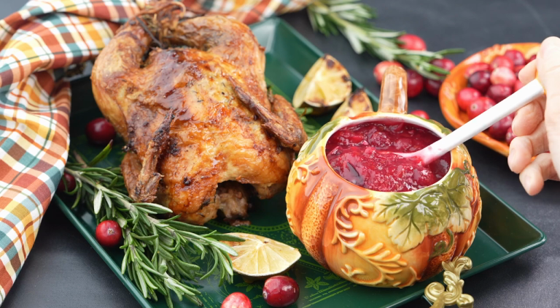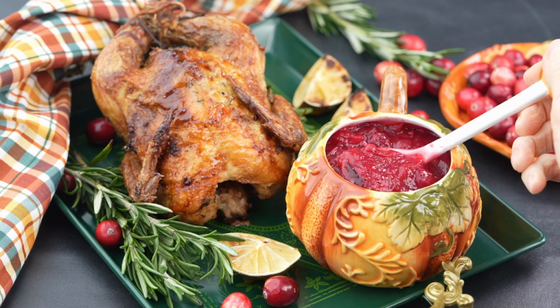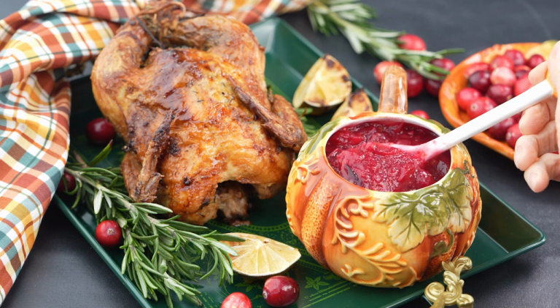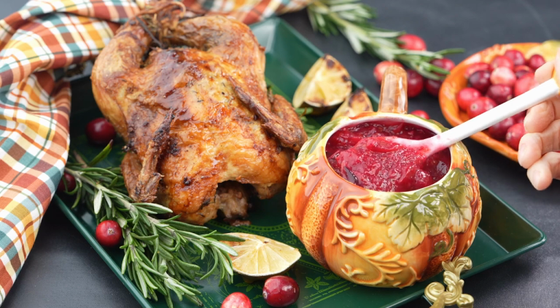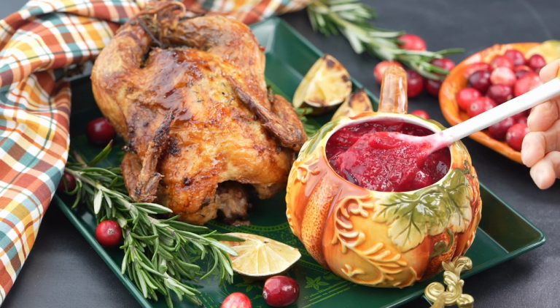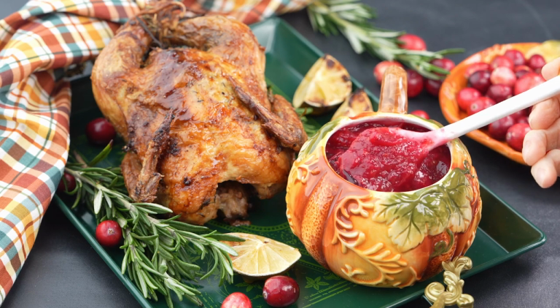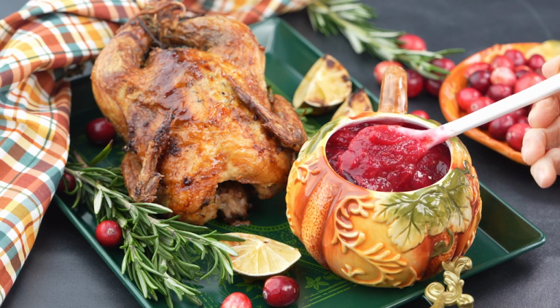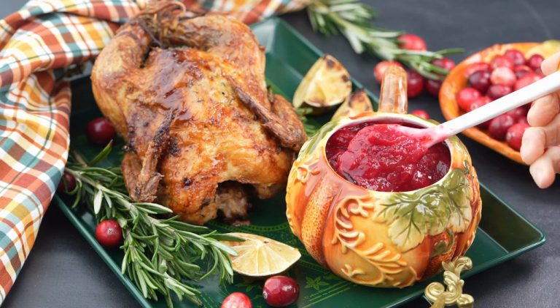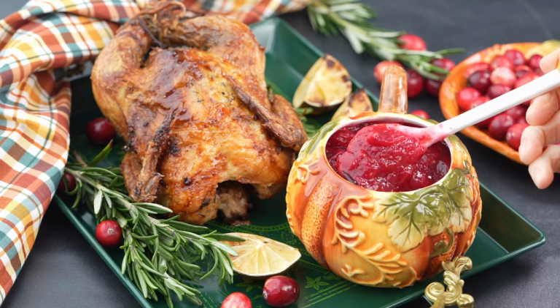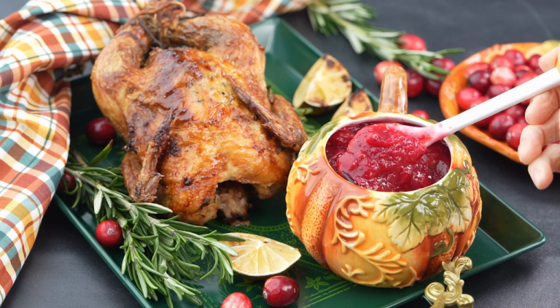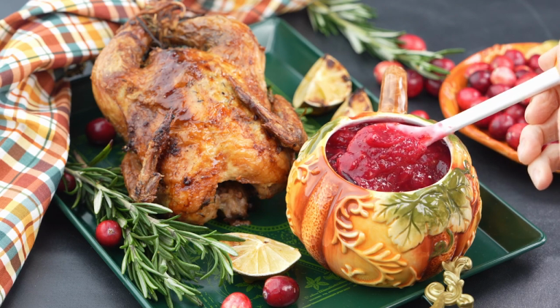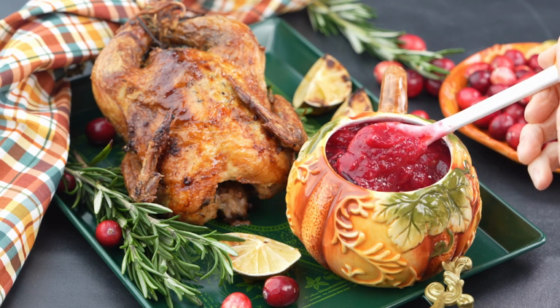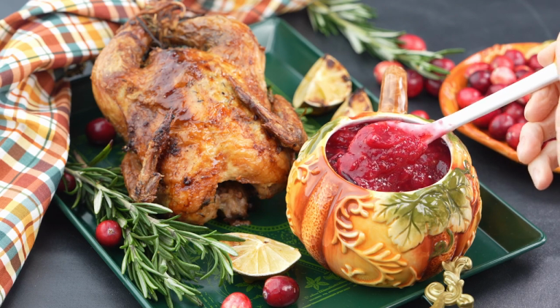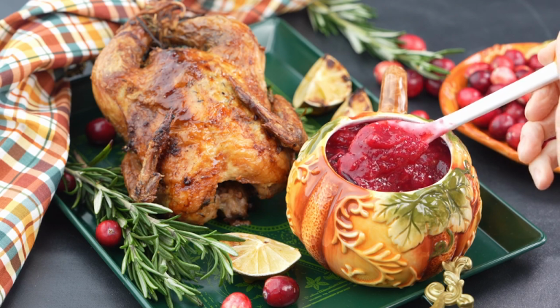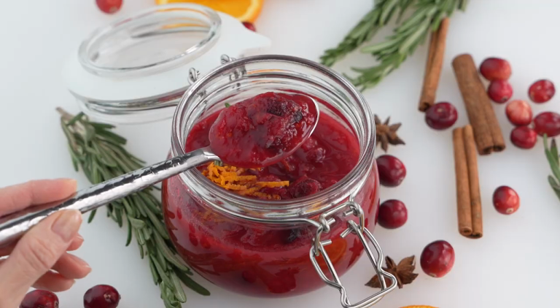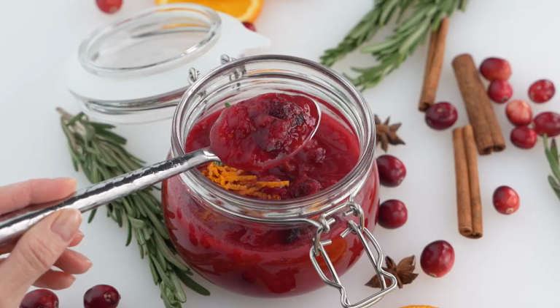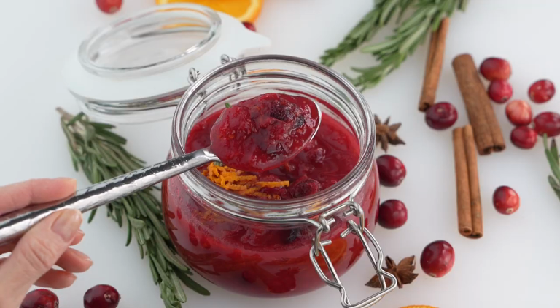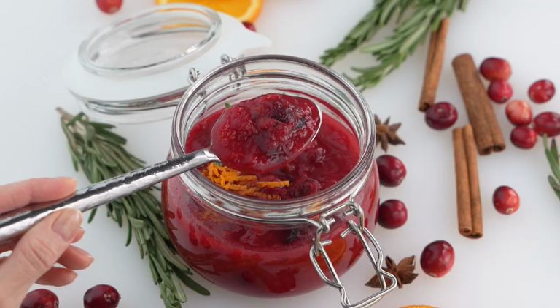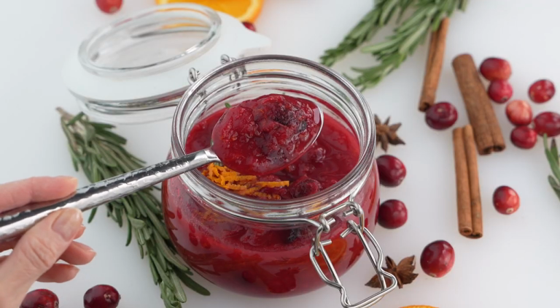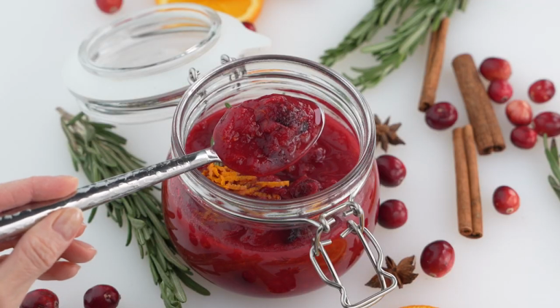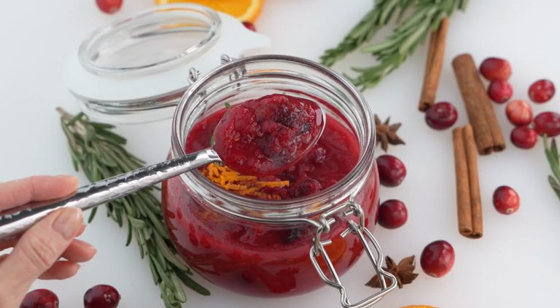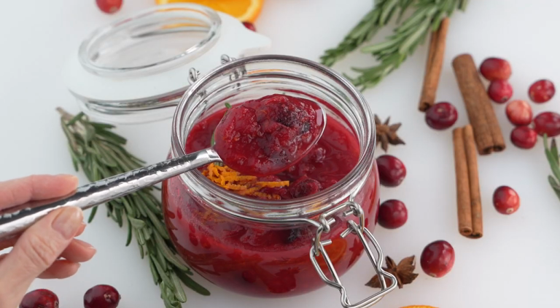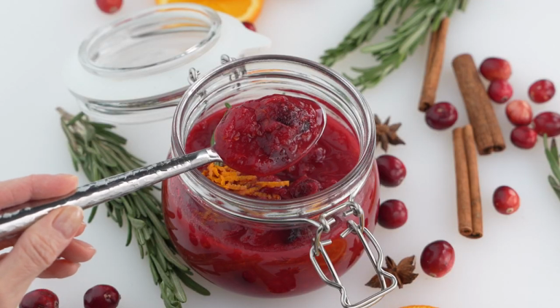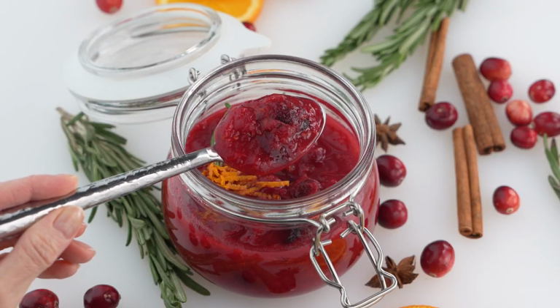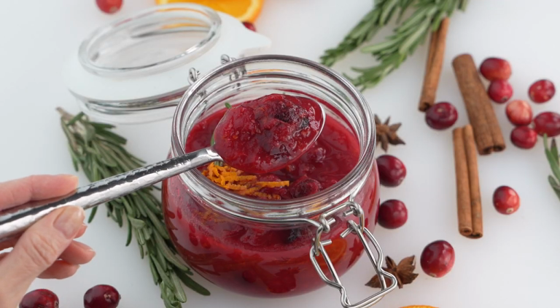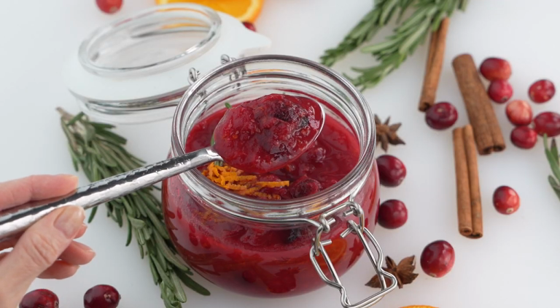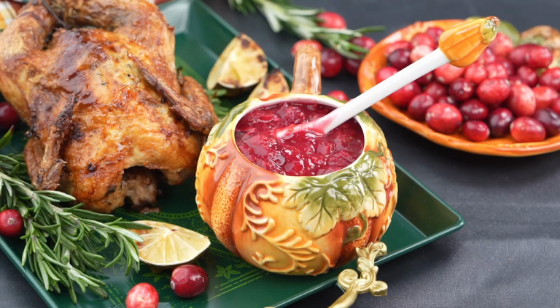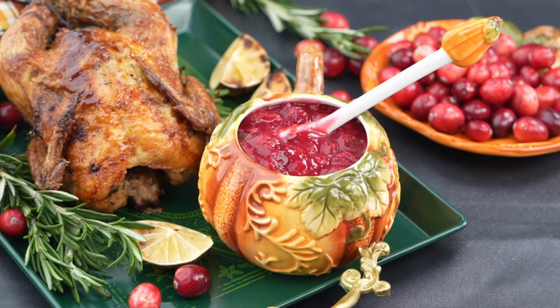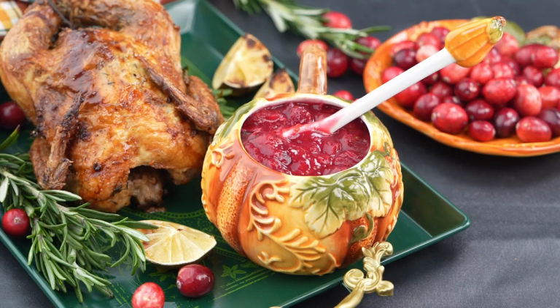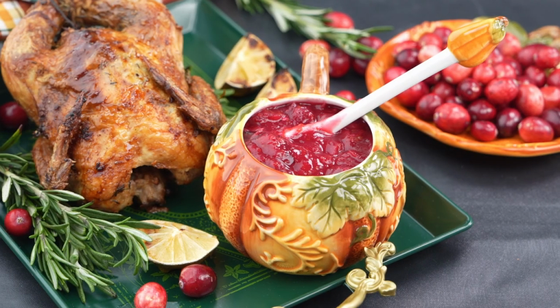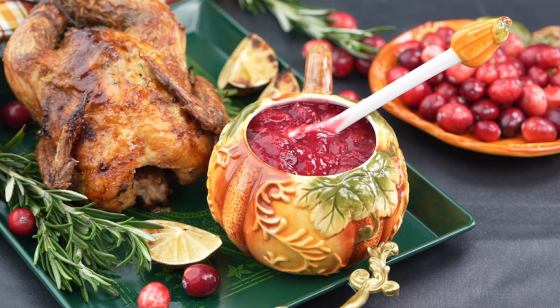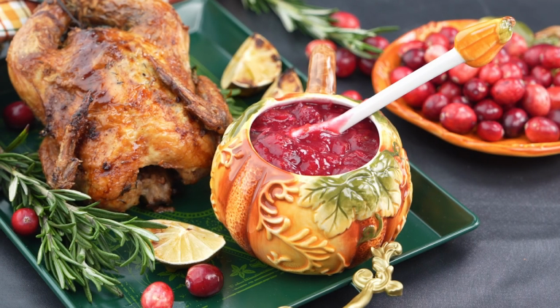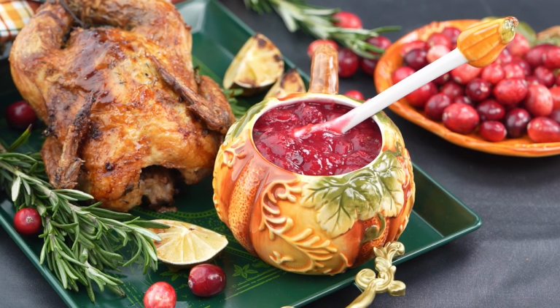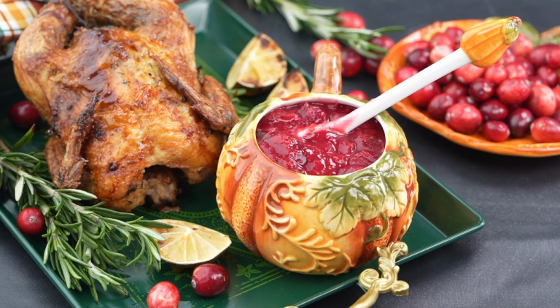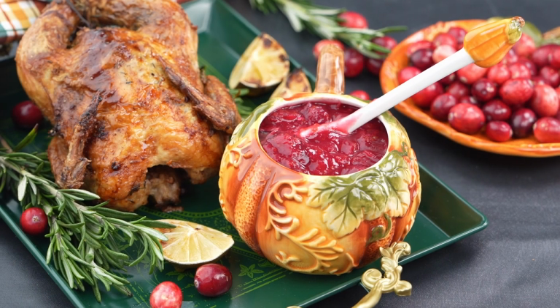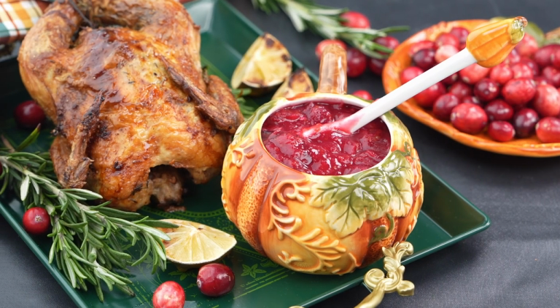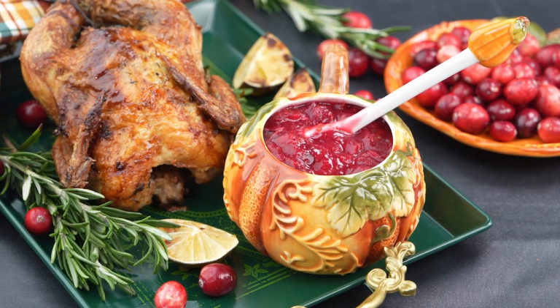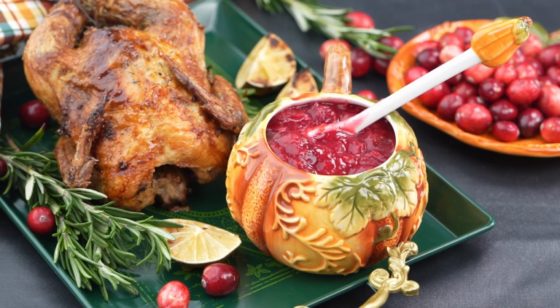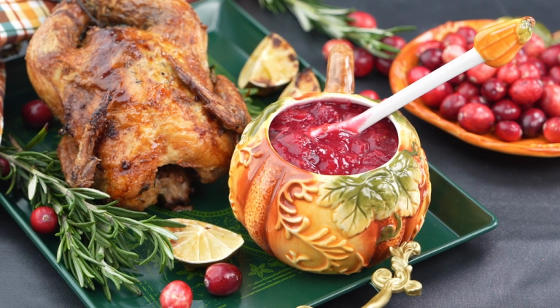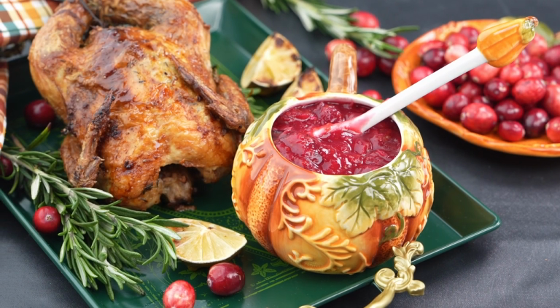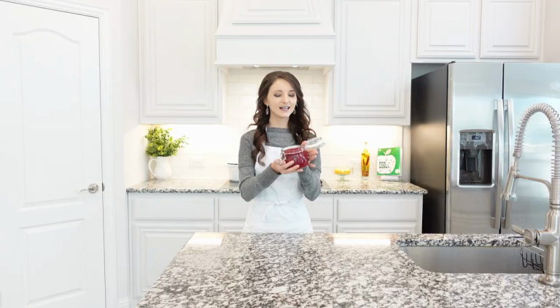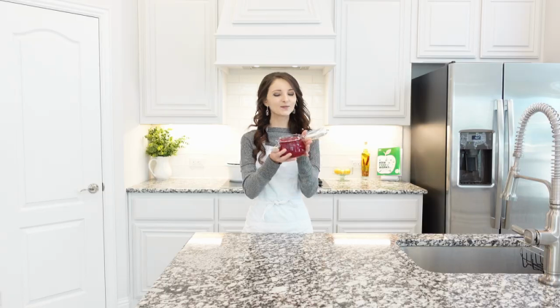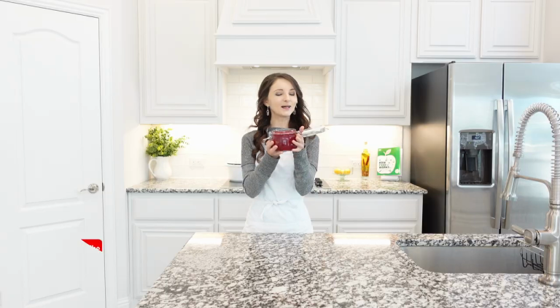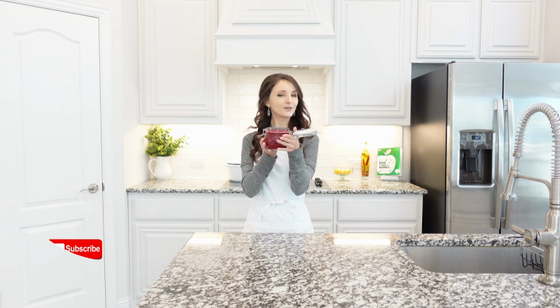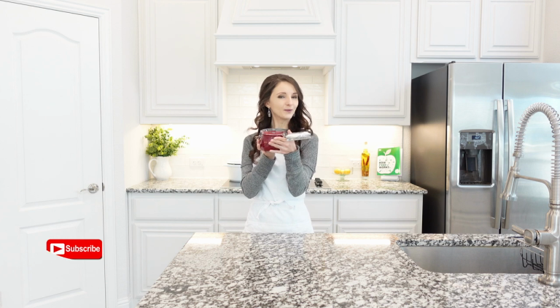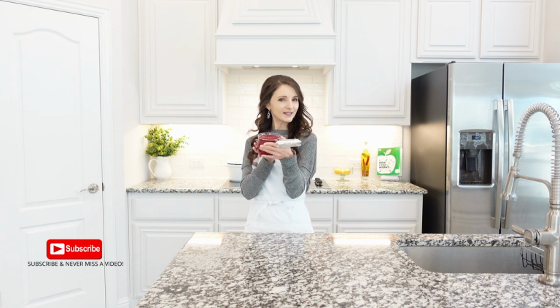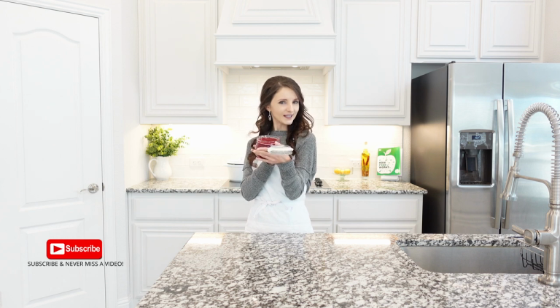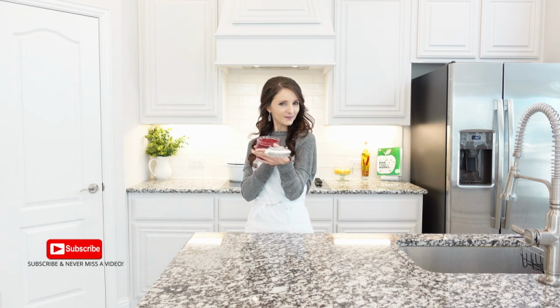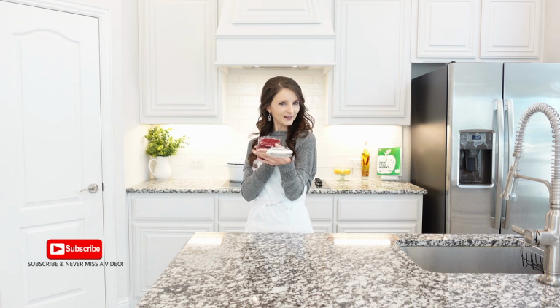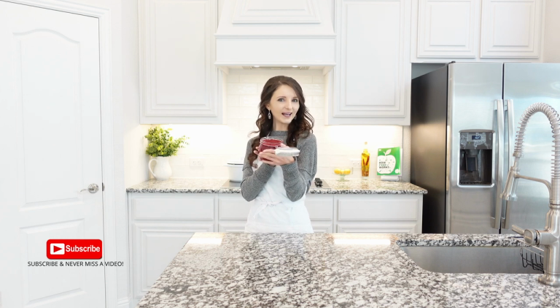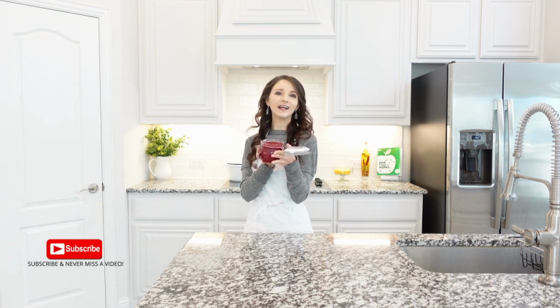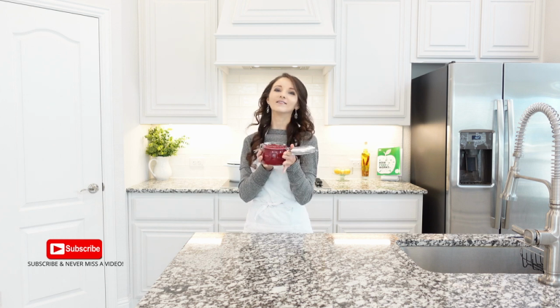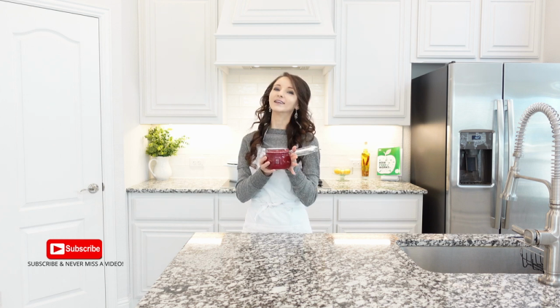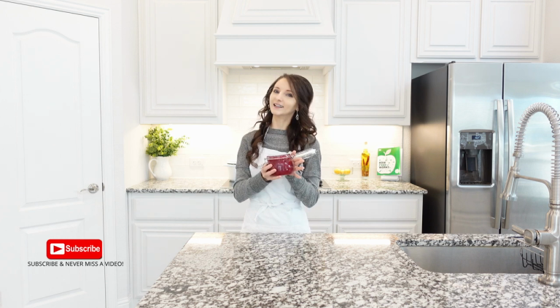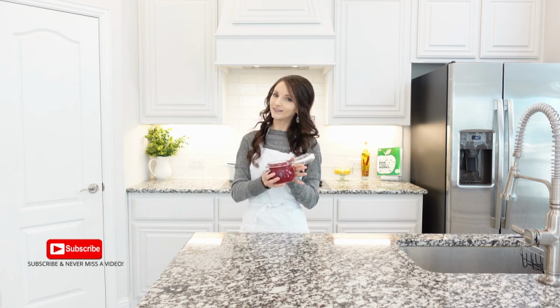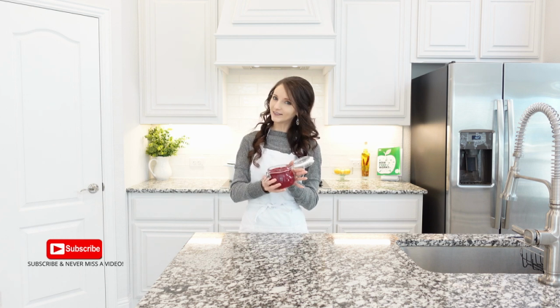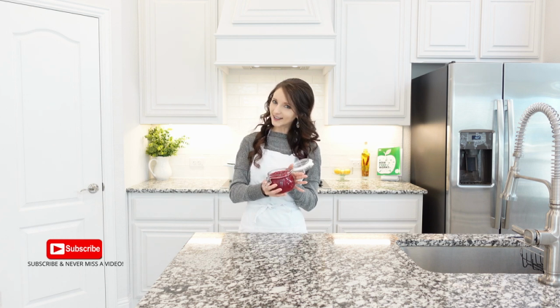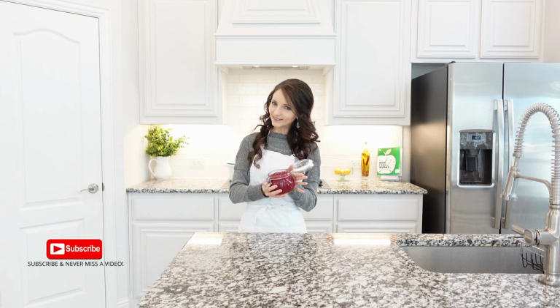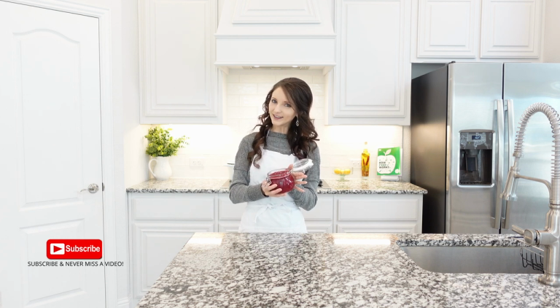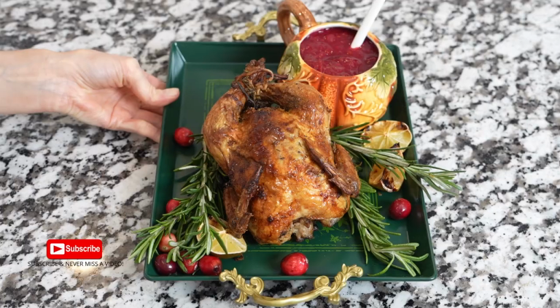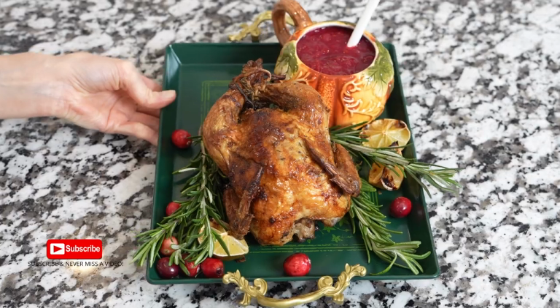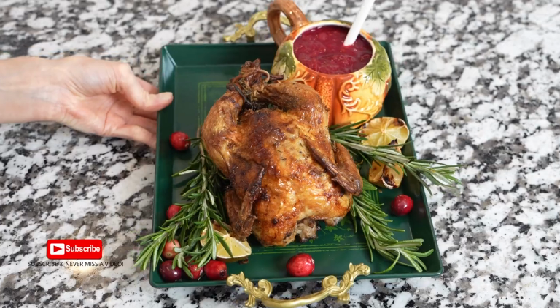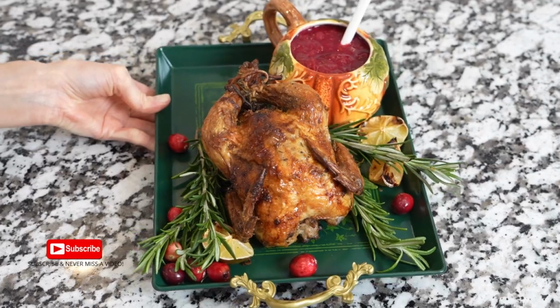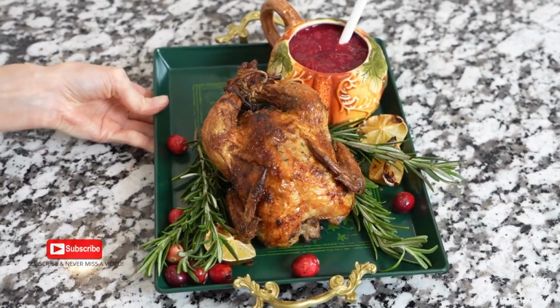Orange and vanilla cranberry sauce is a delightful twist on a classic. It's infused with warm spices and vanilla flavor.